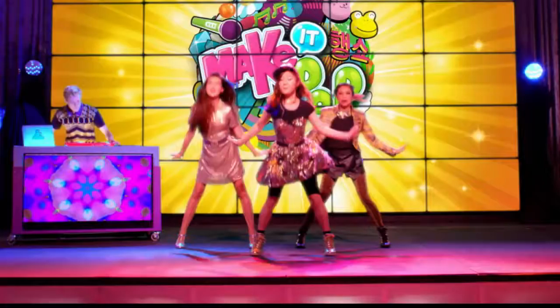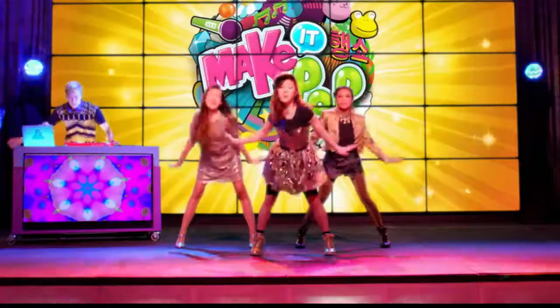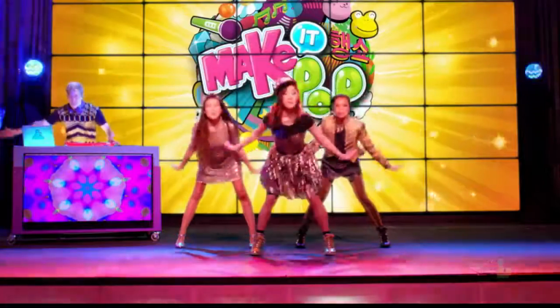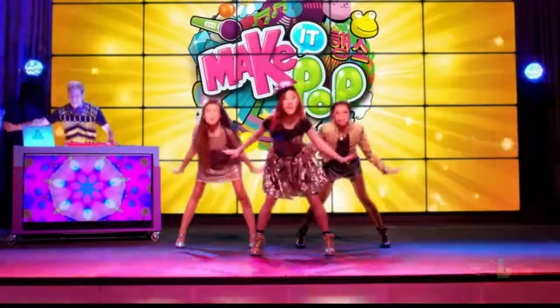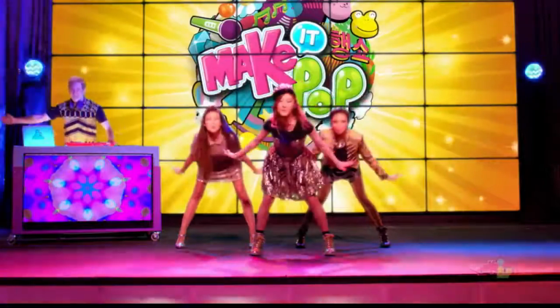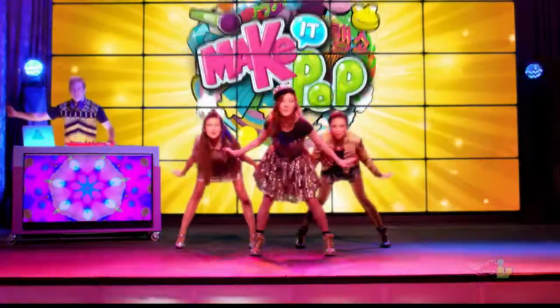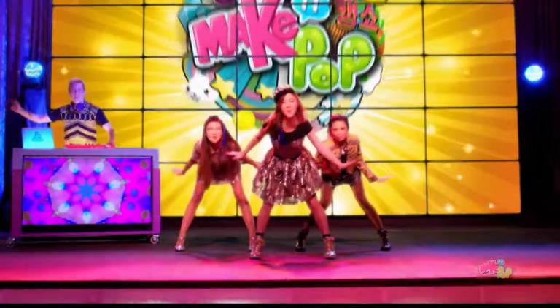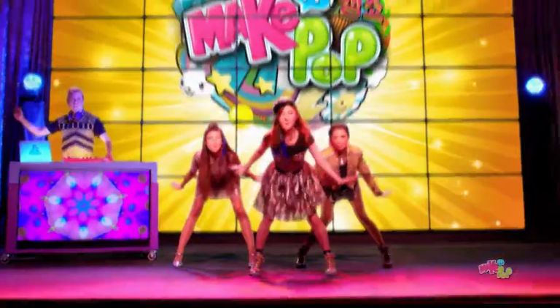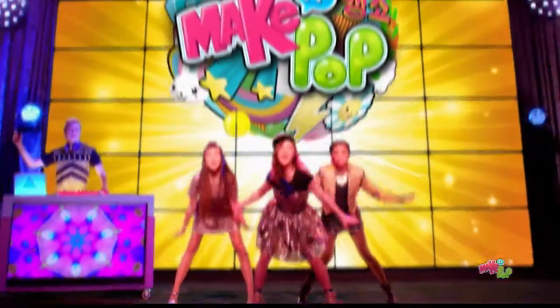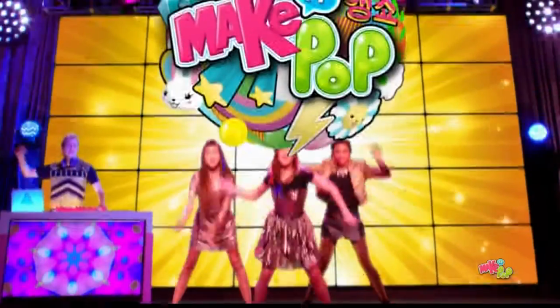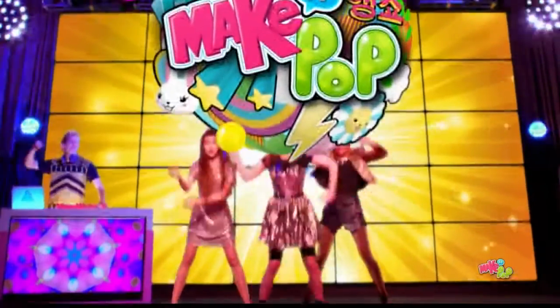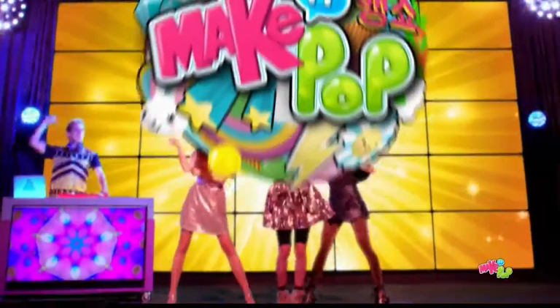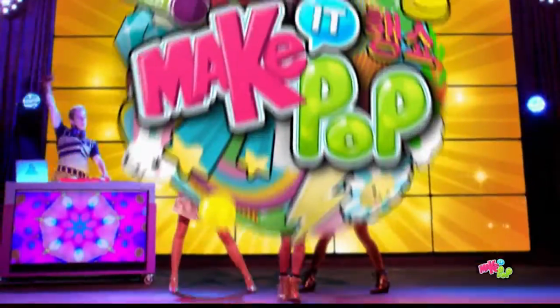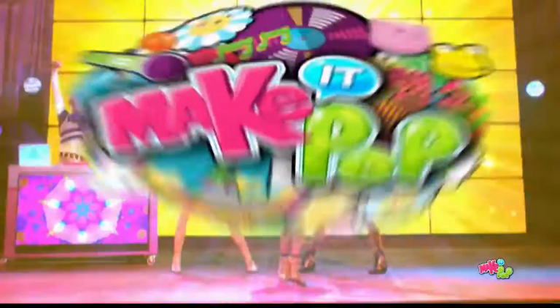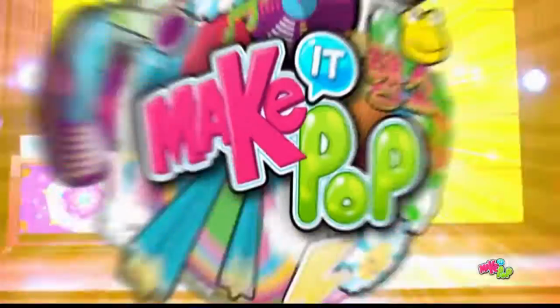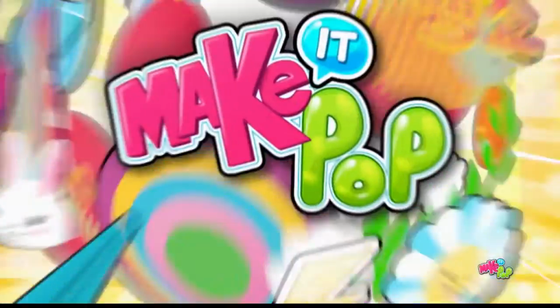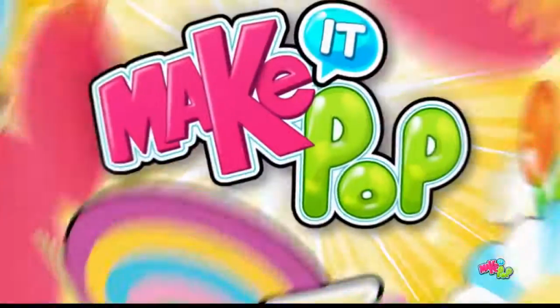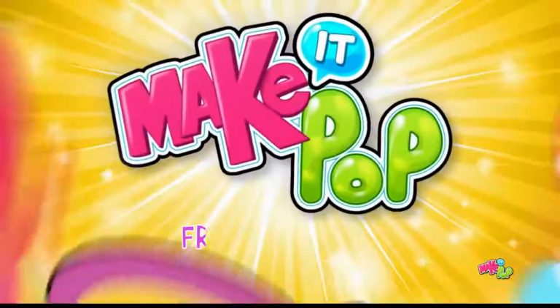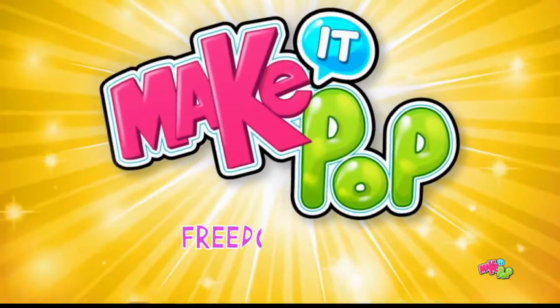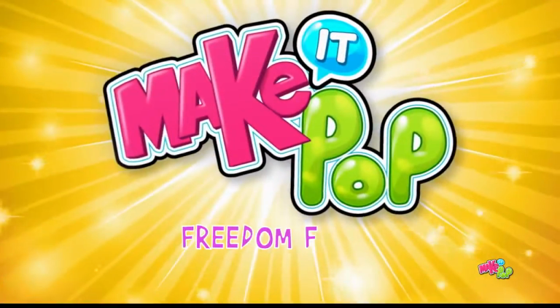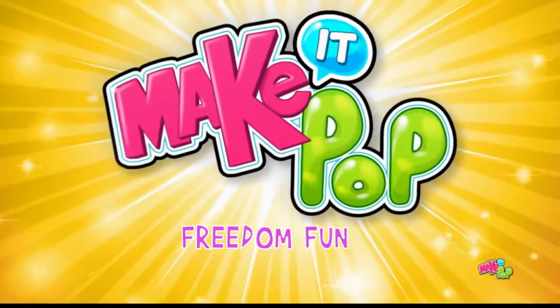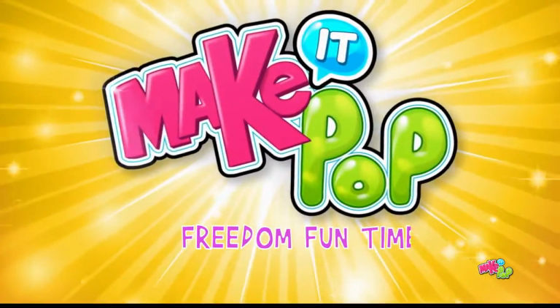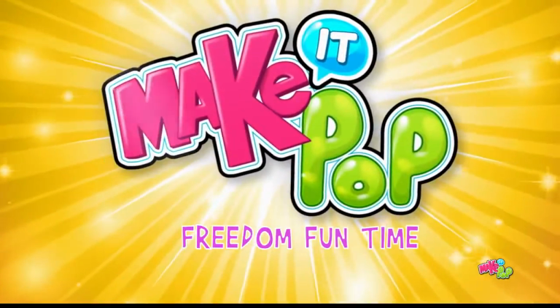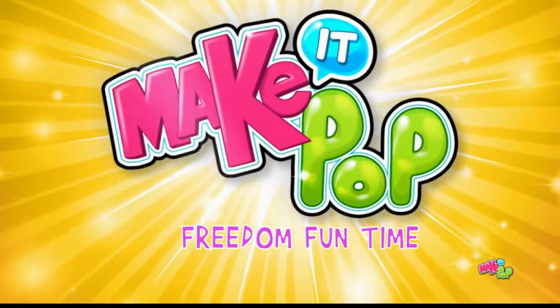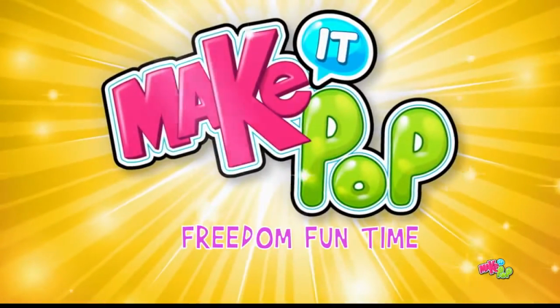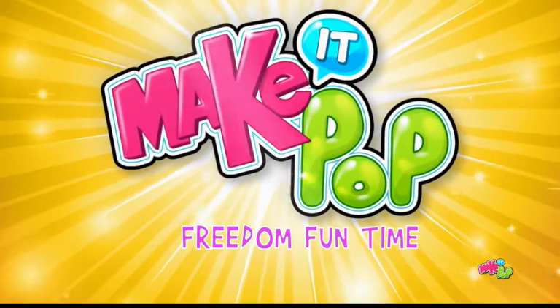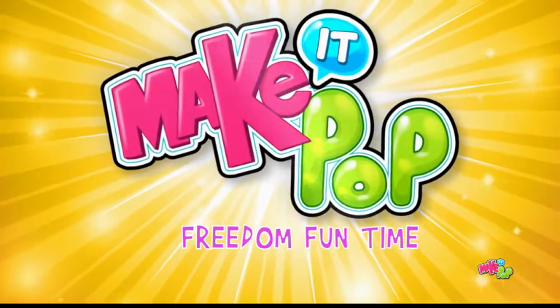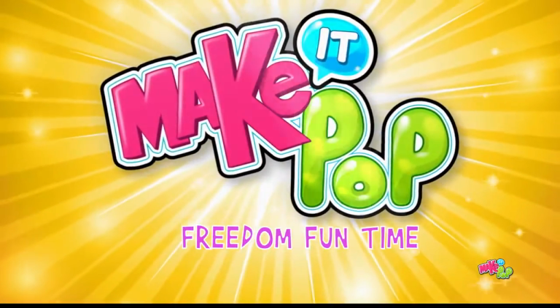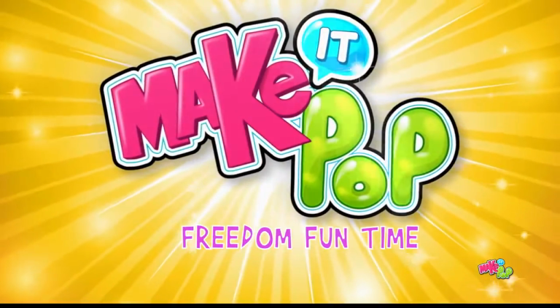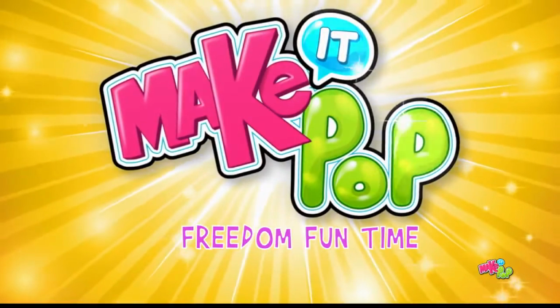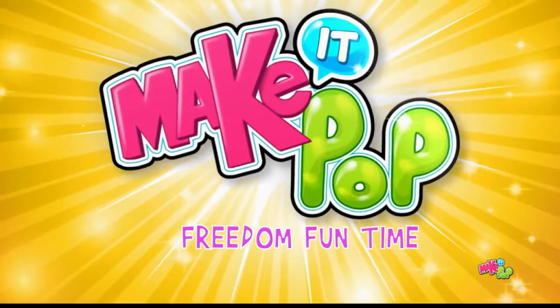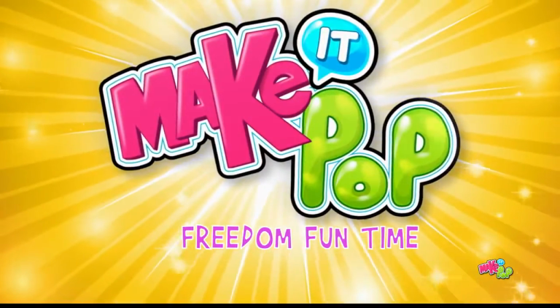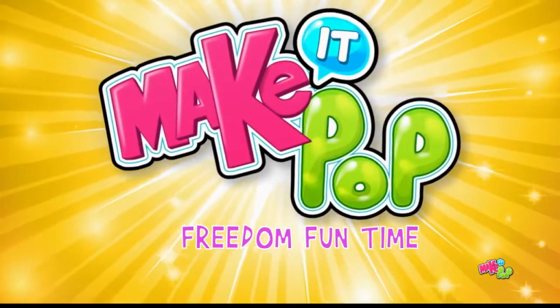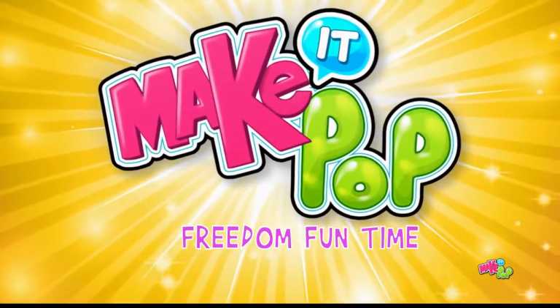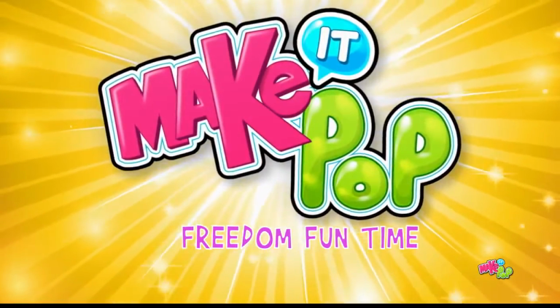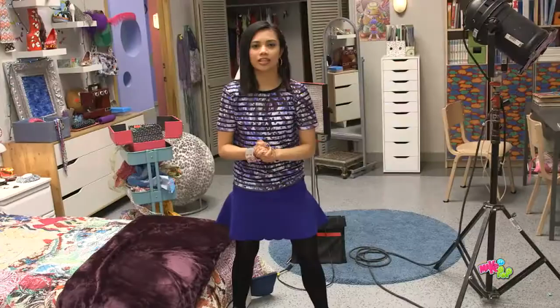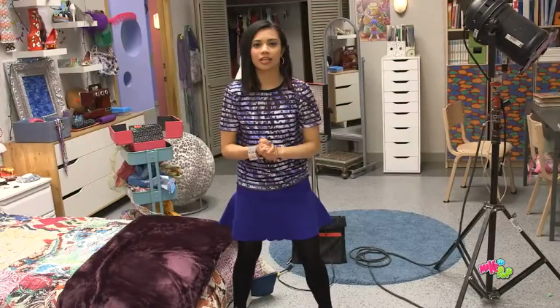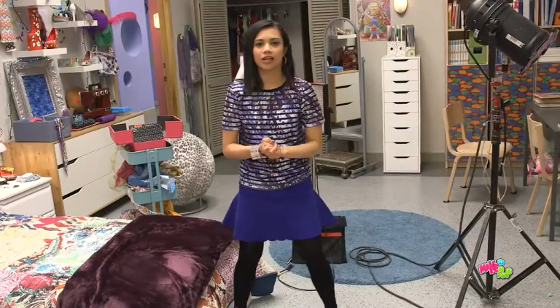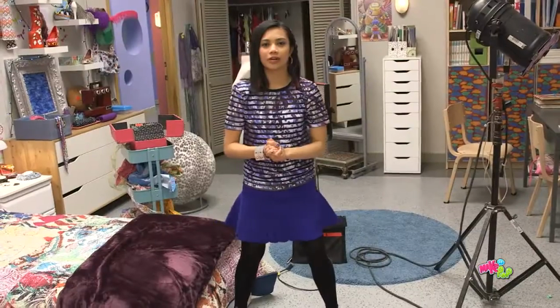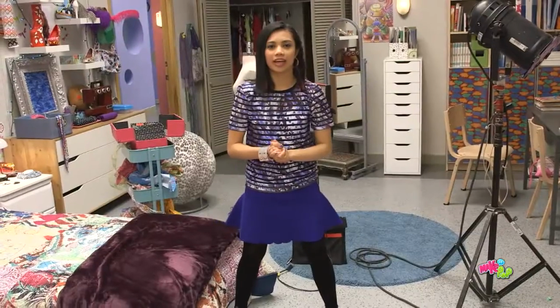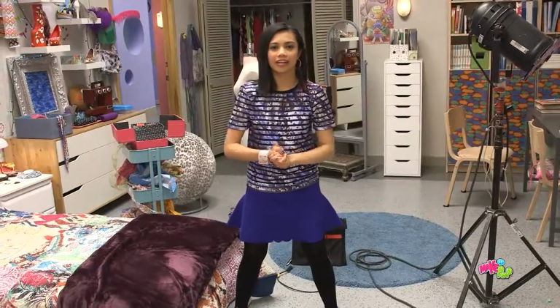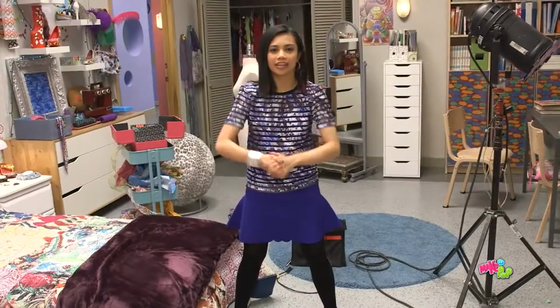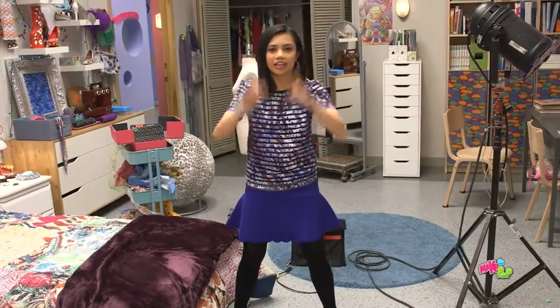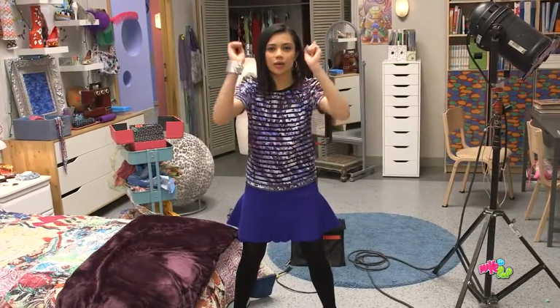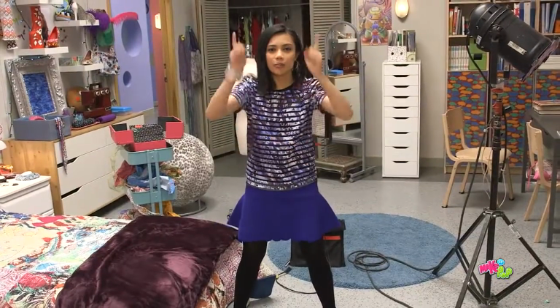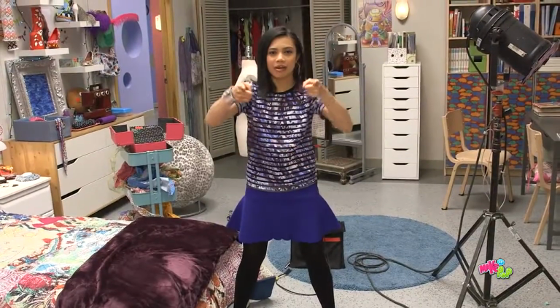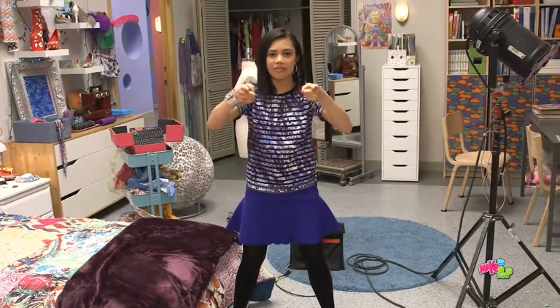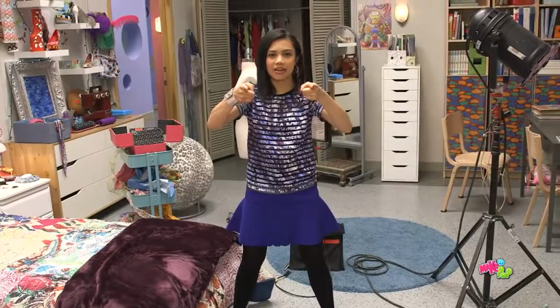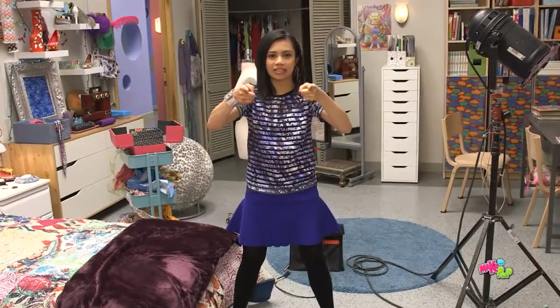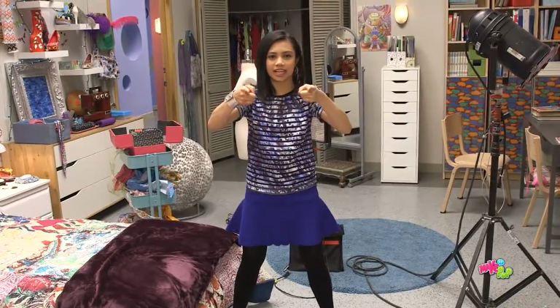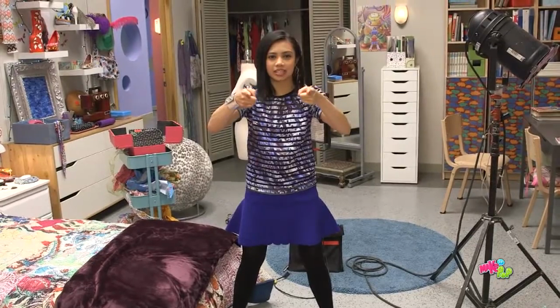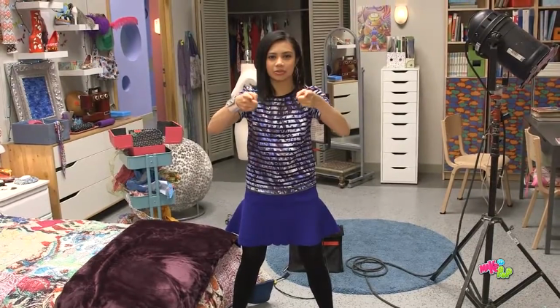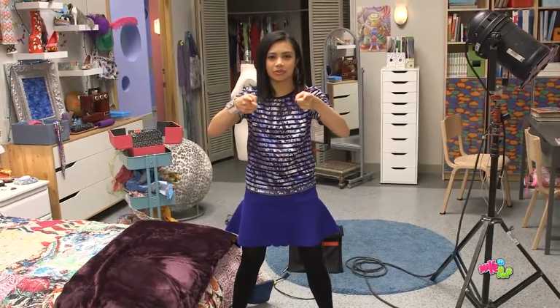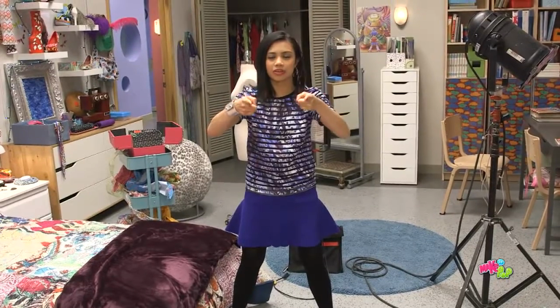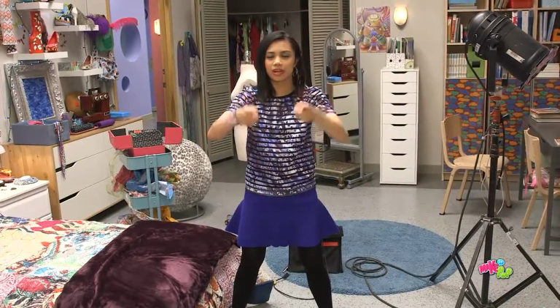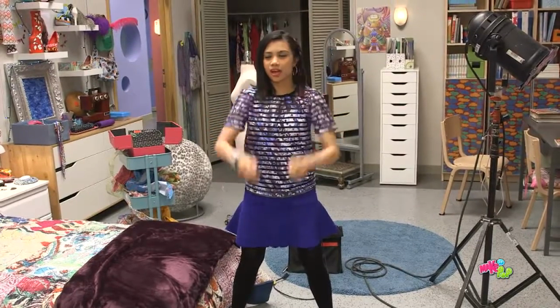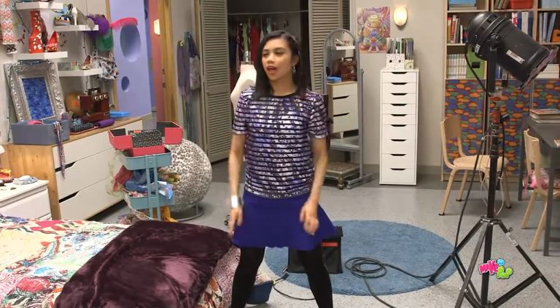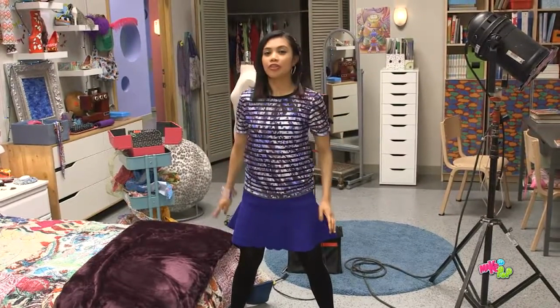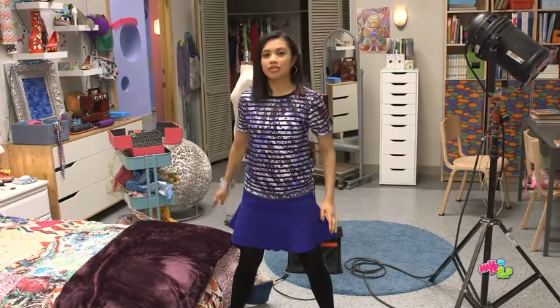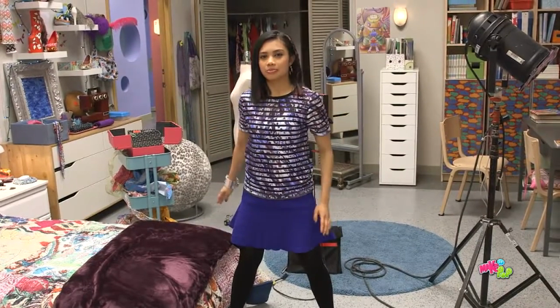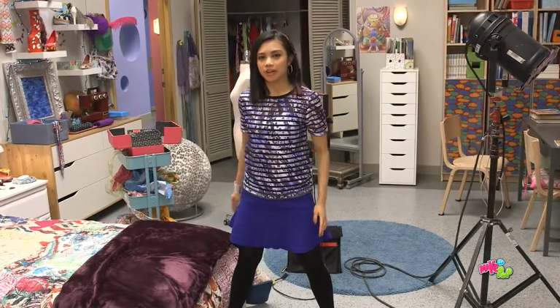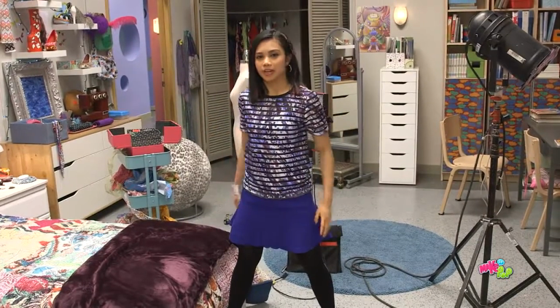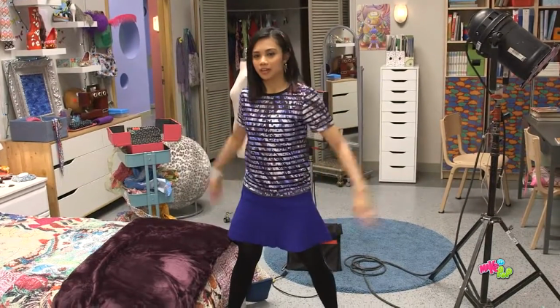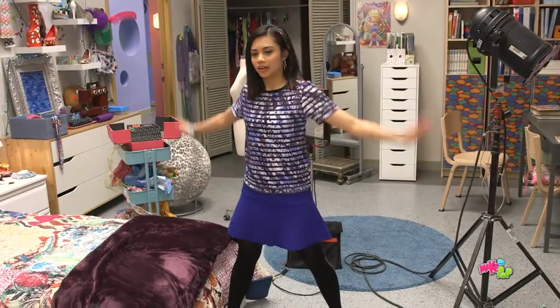Go, go, make it hot! Okay, my favorite dance move — the sprinkler.